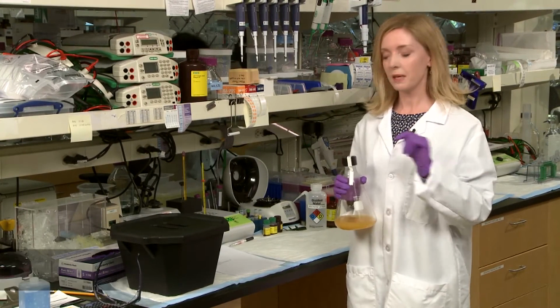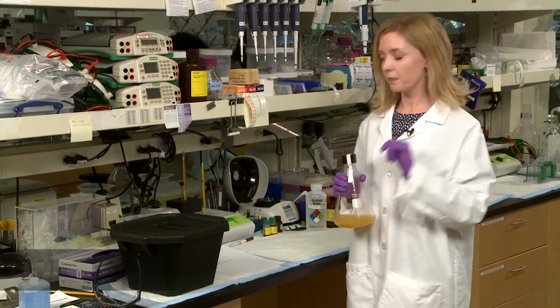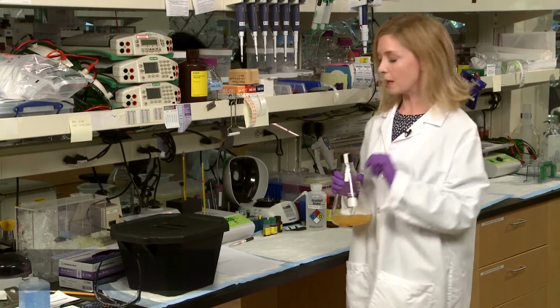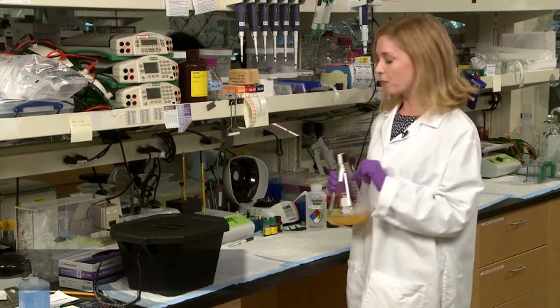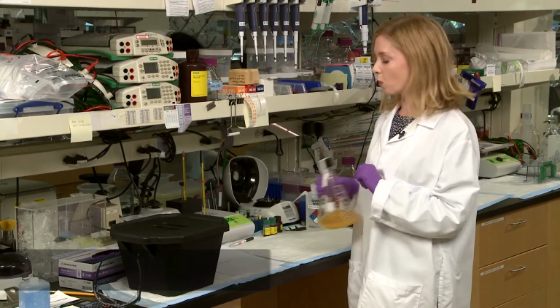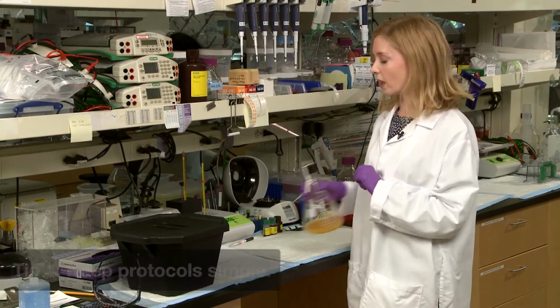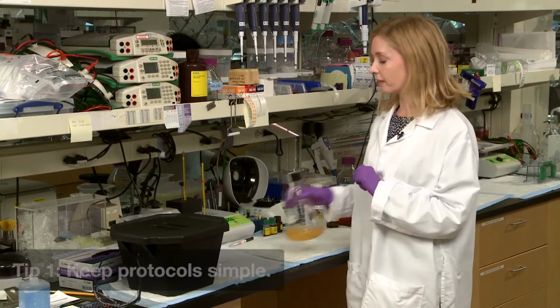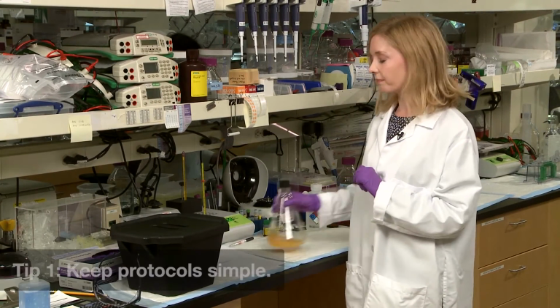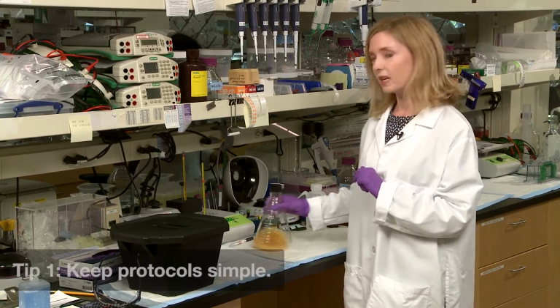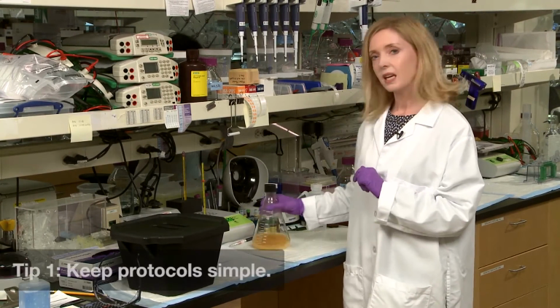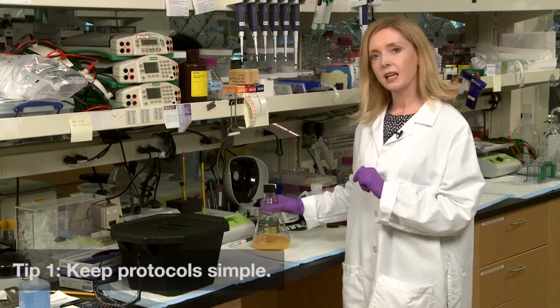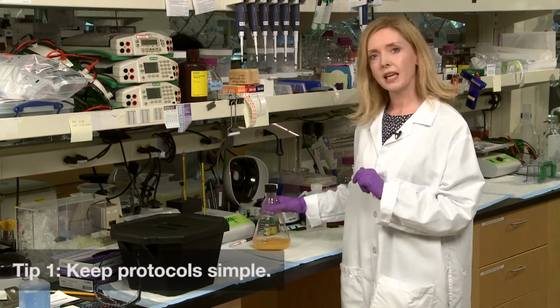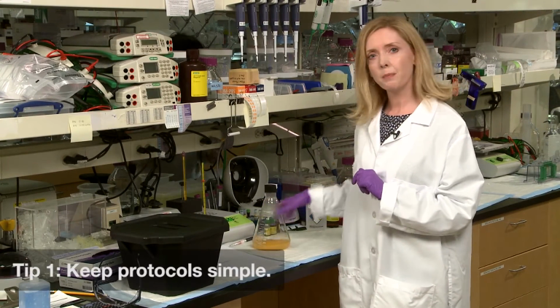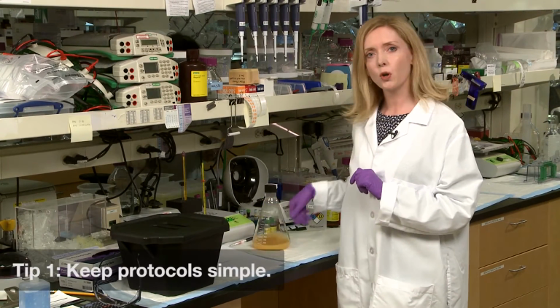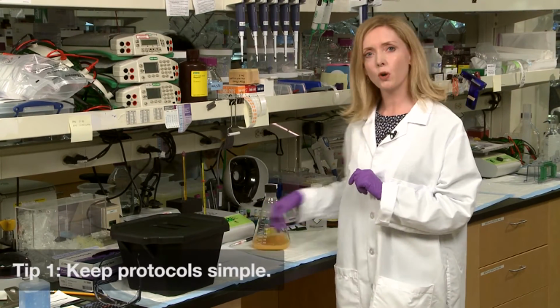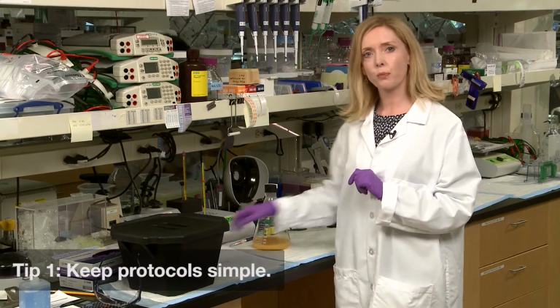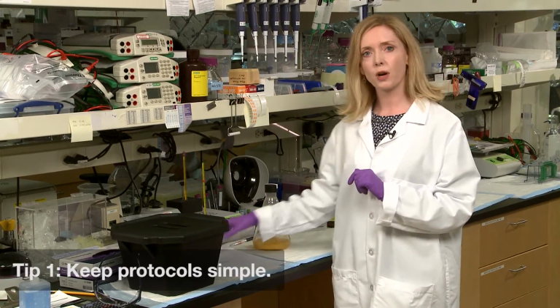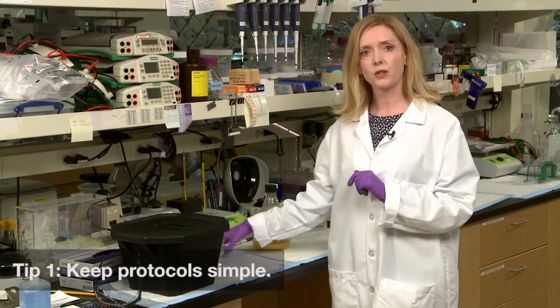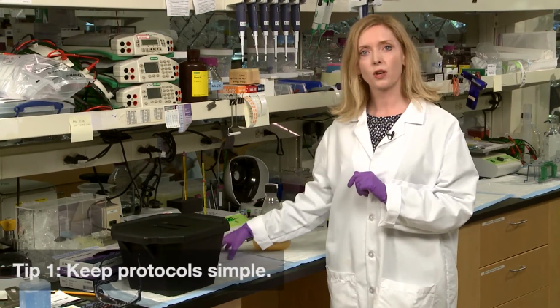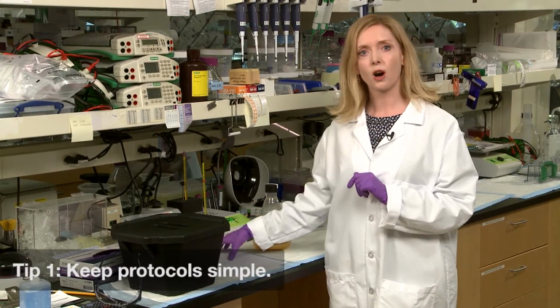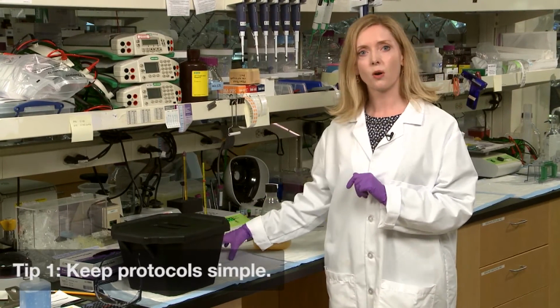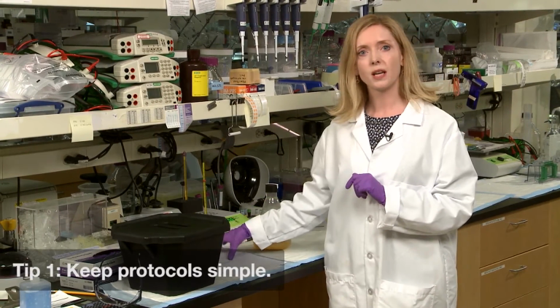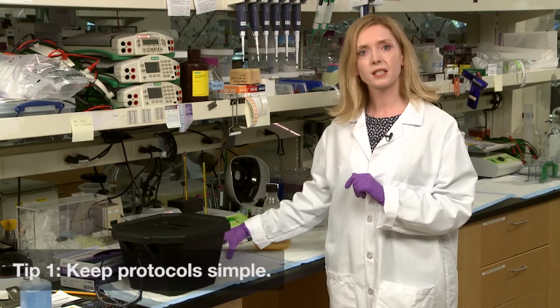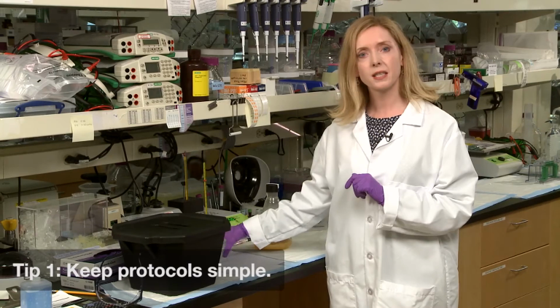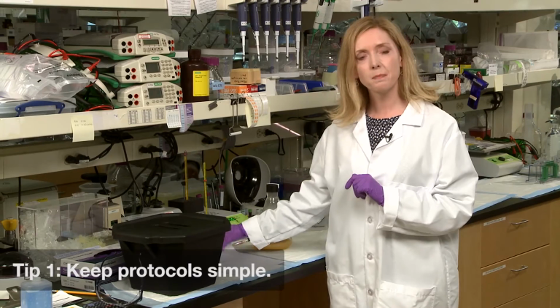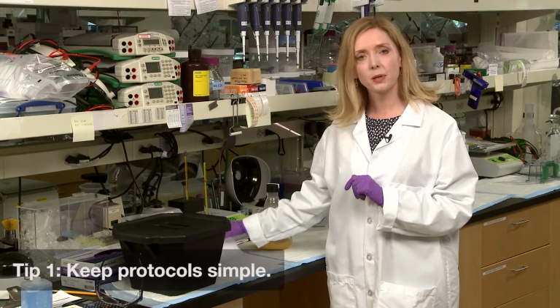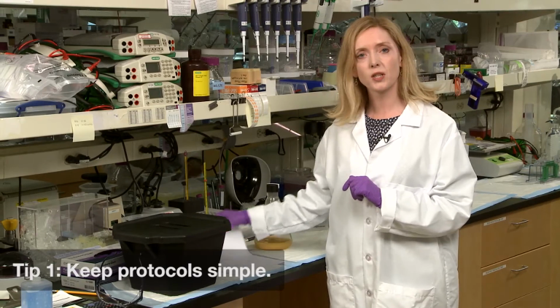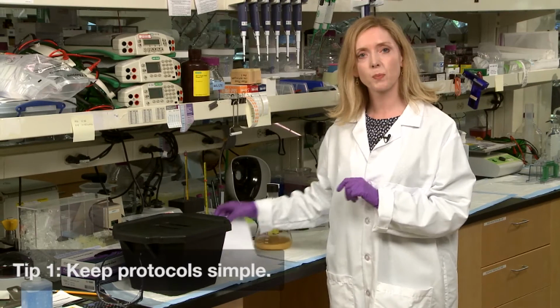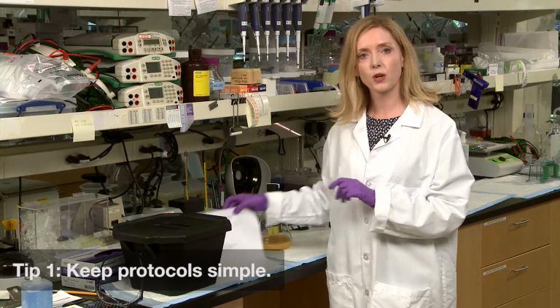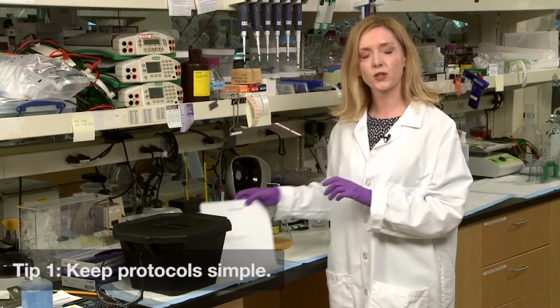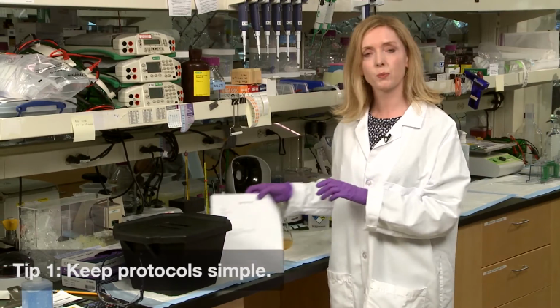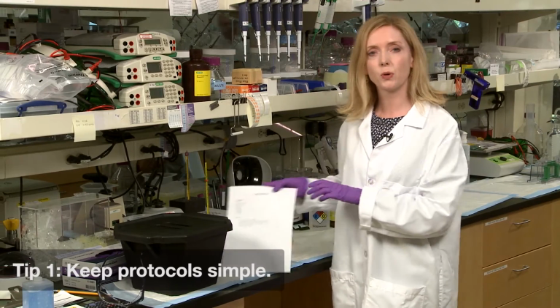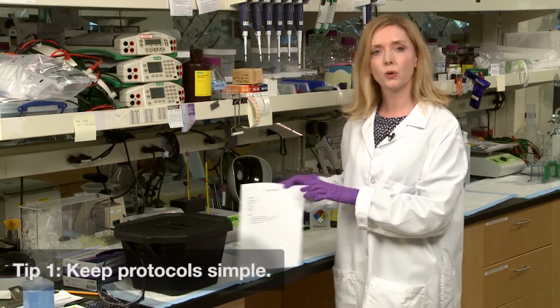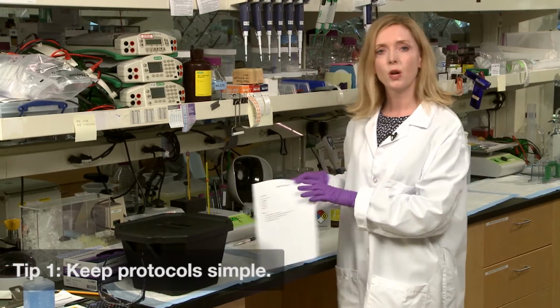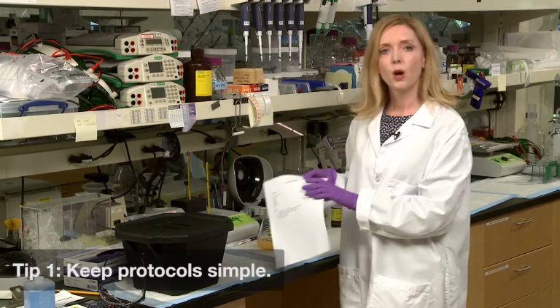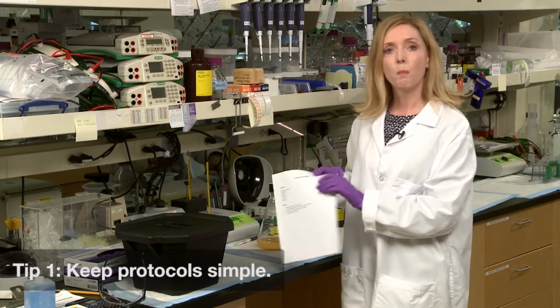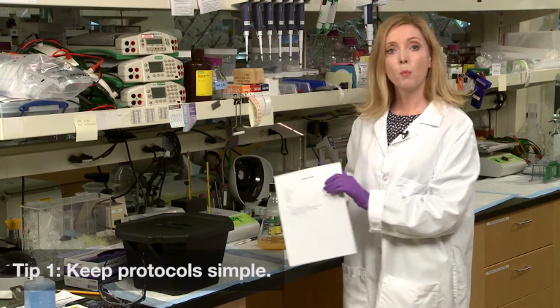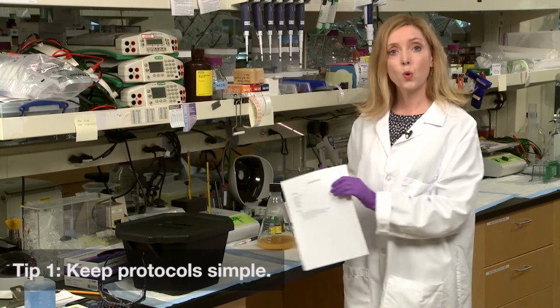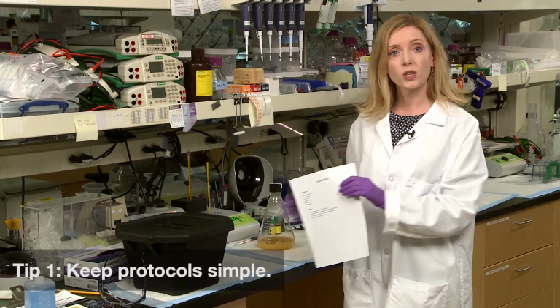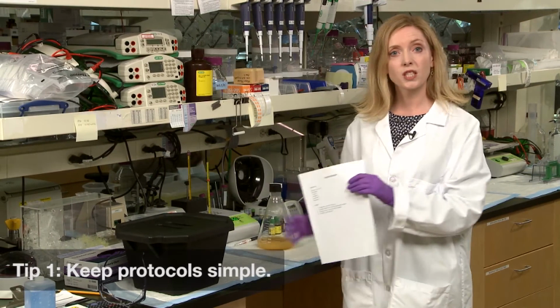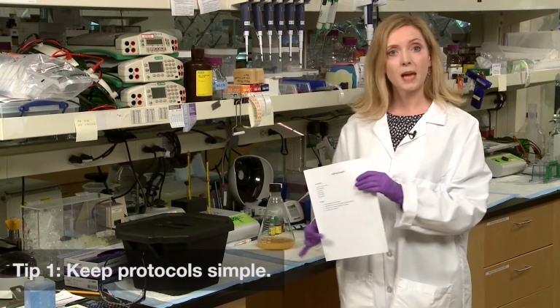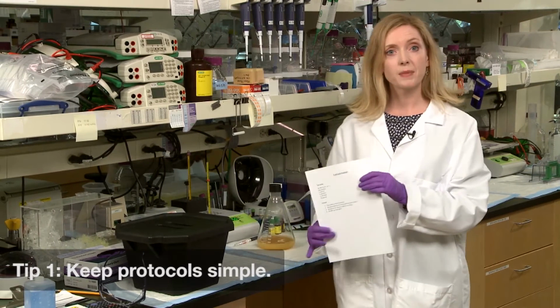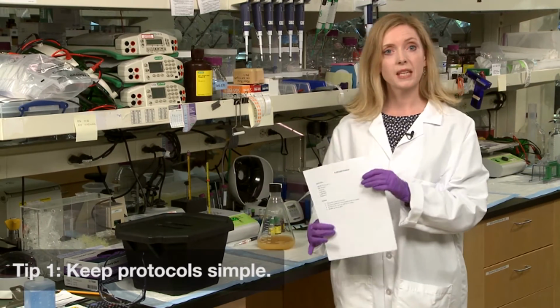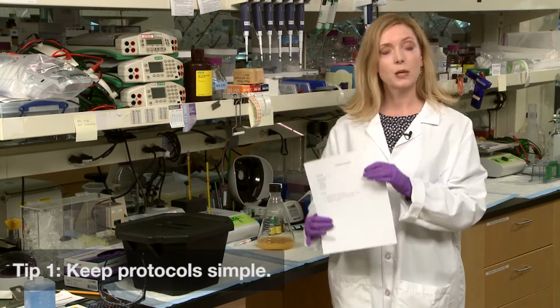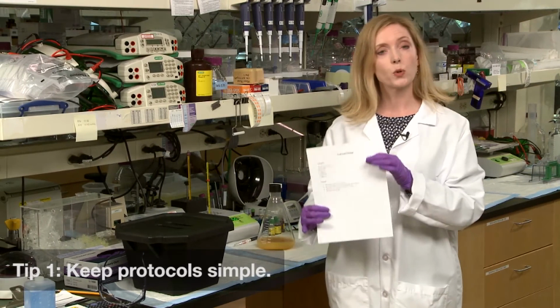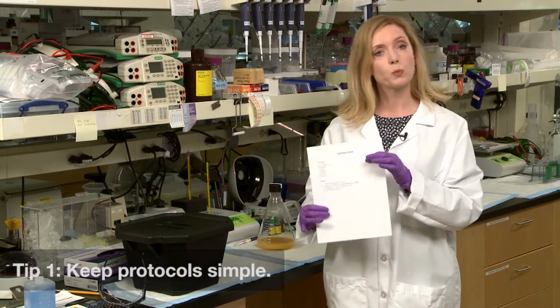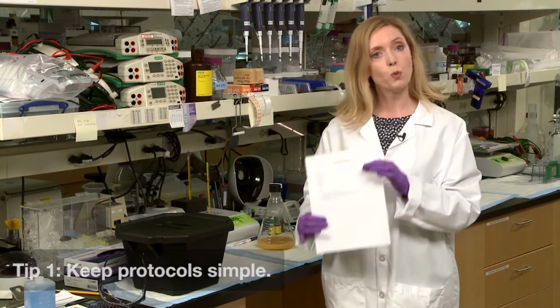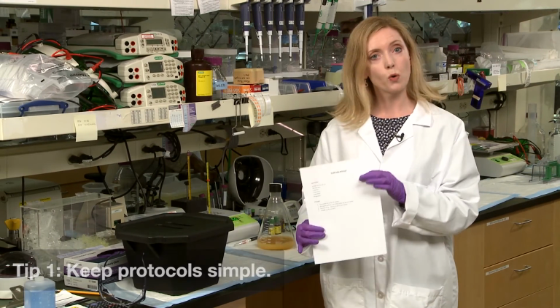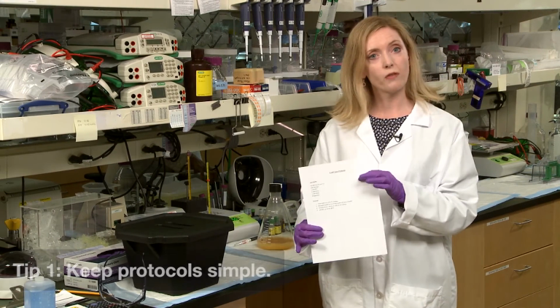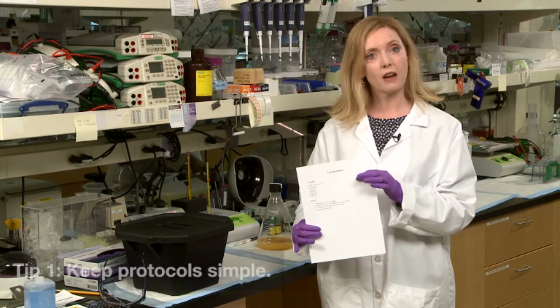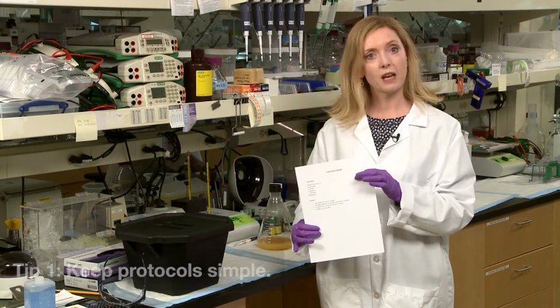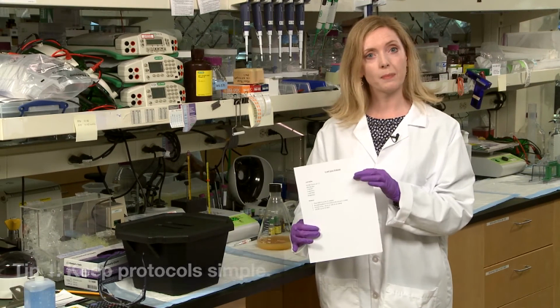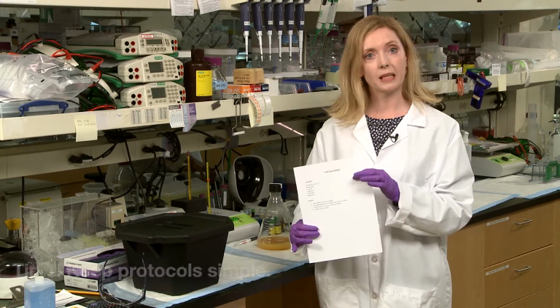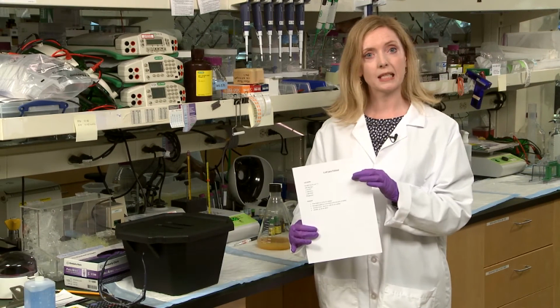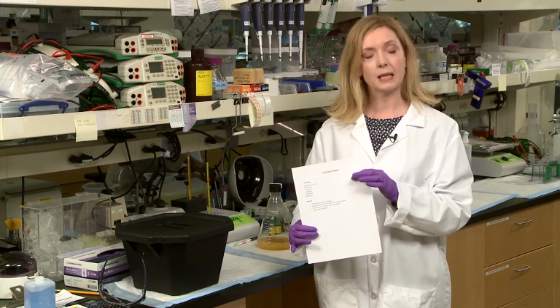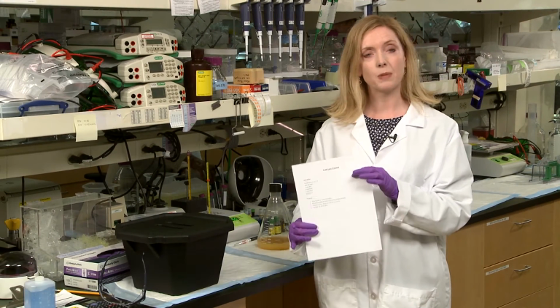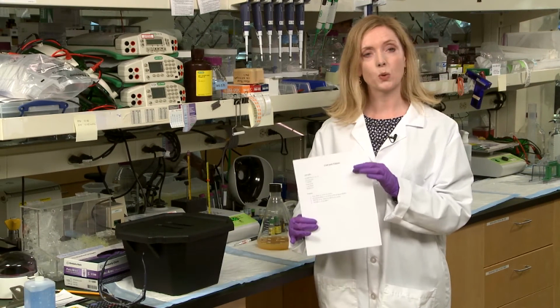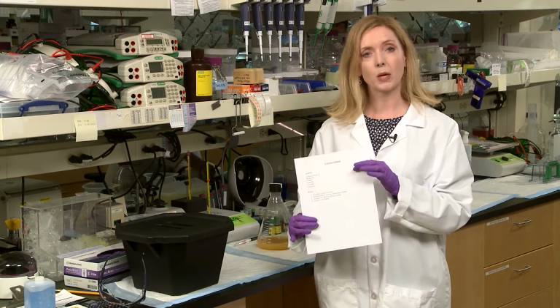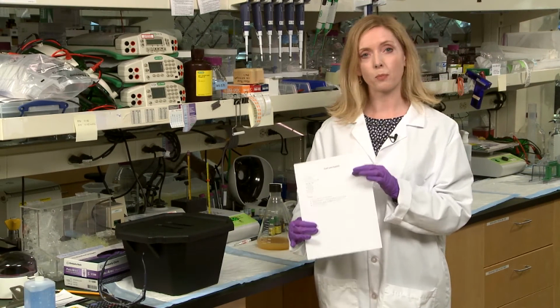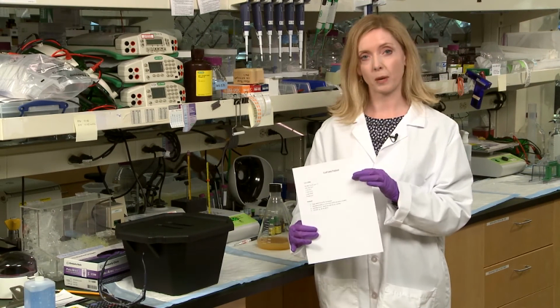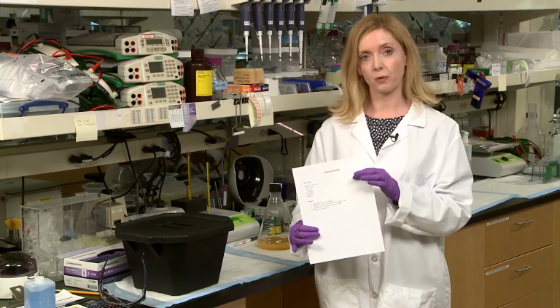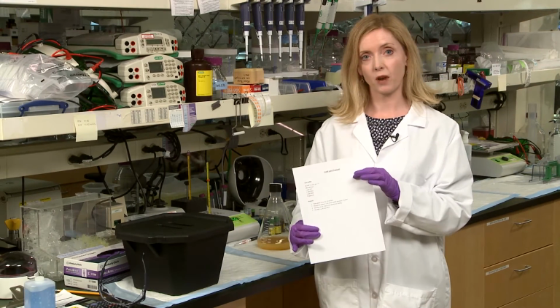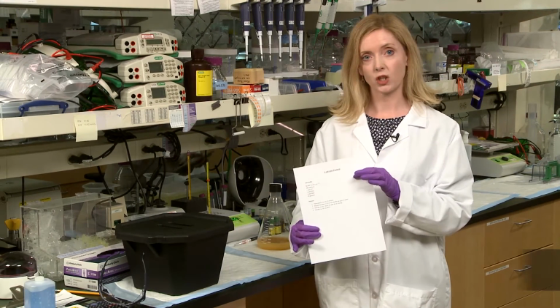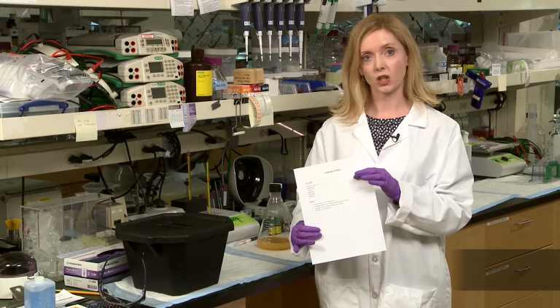Tip number one: keep your protocol as simple as possible. More steps equals more variability between preparations.